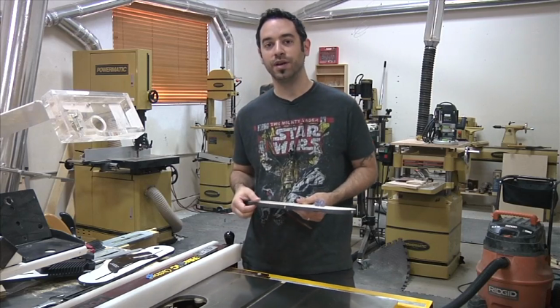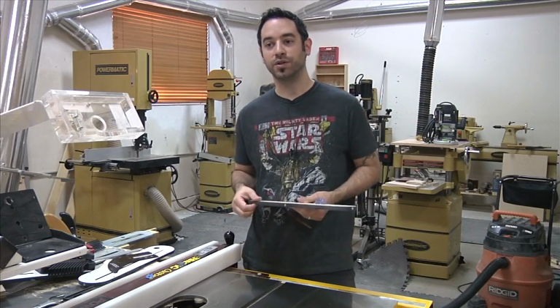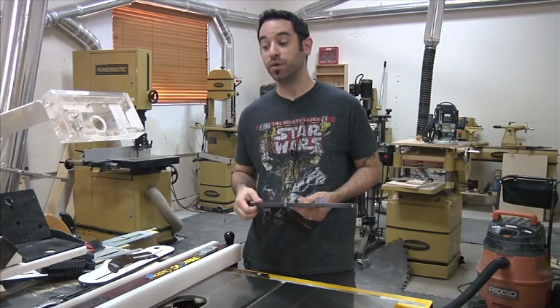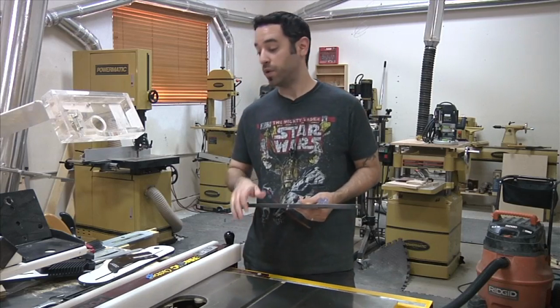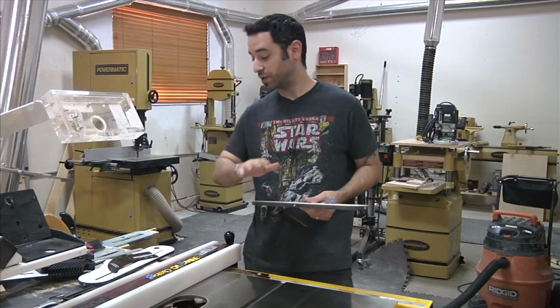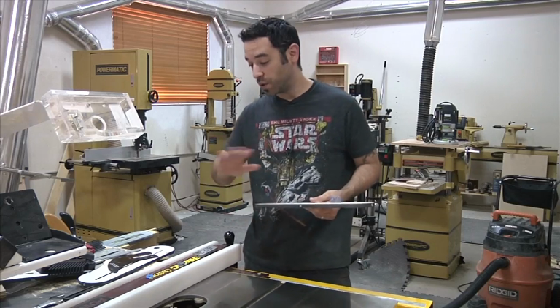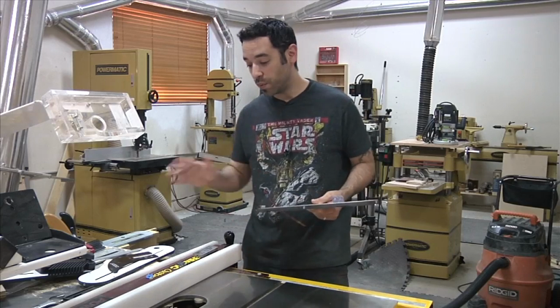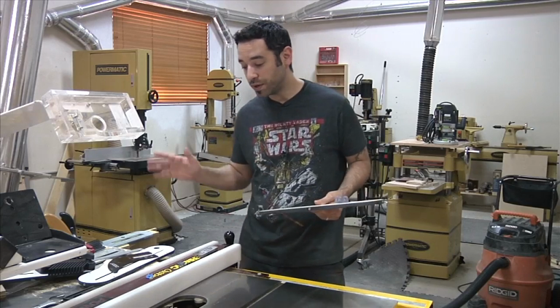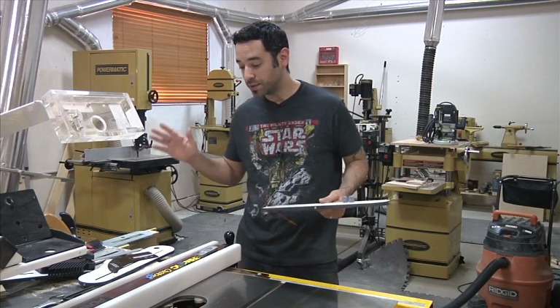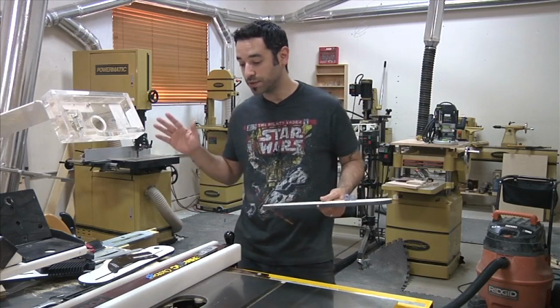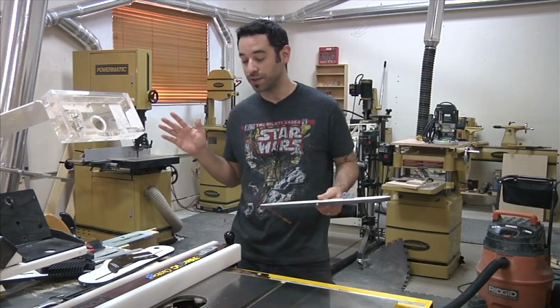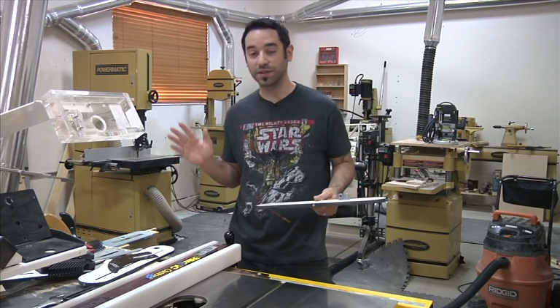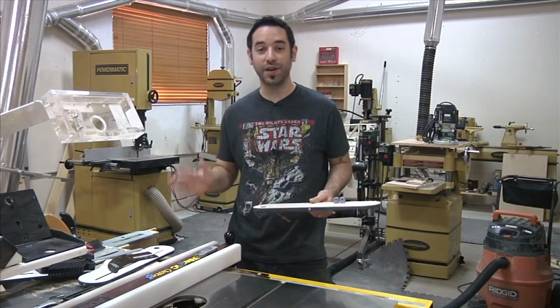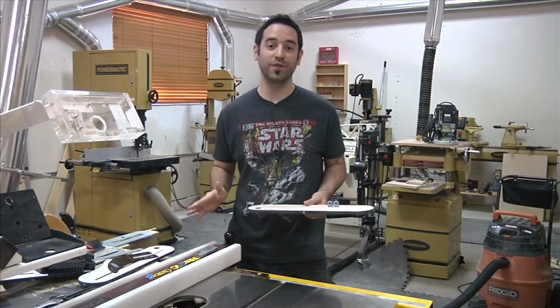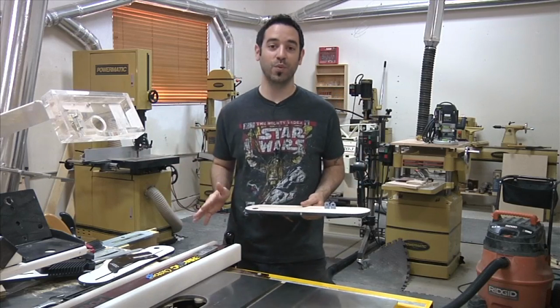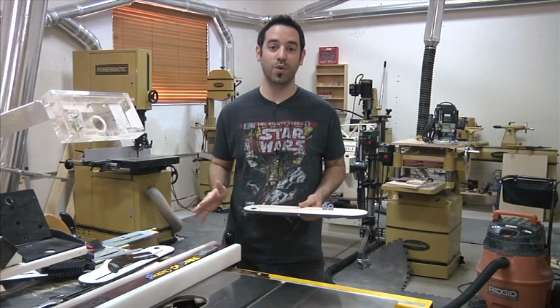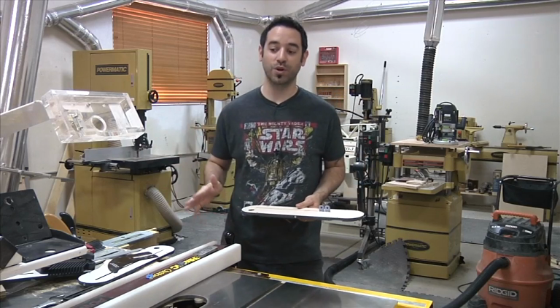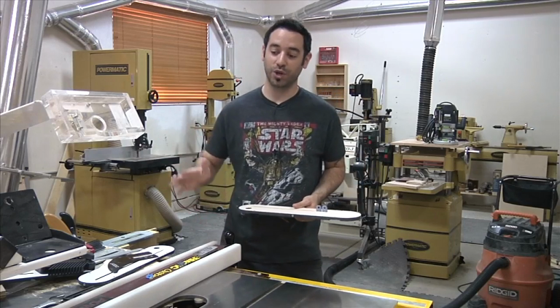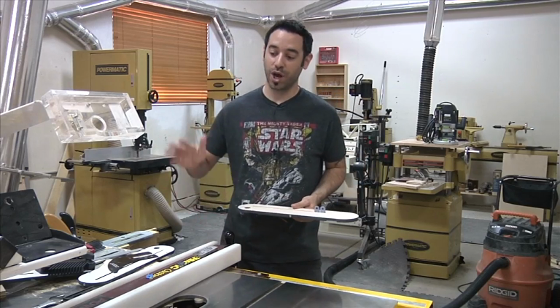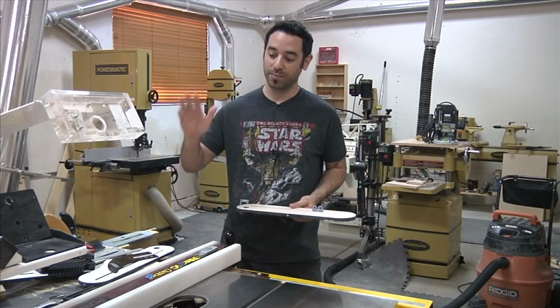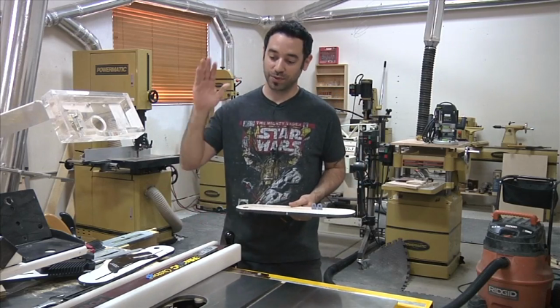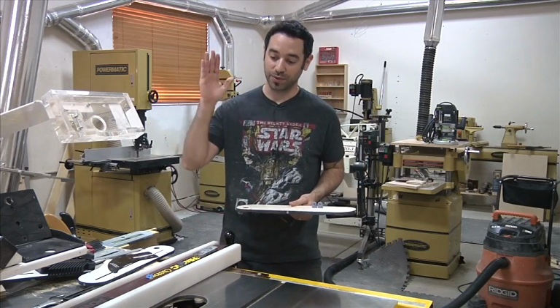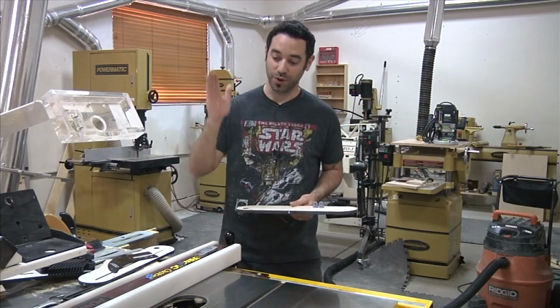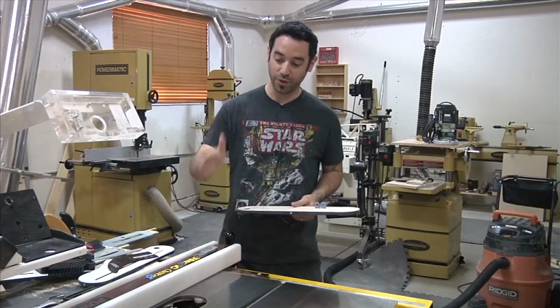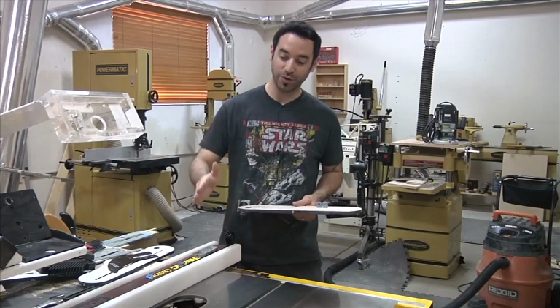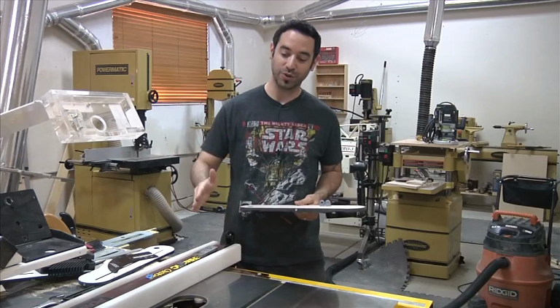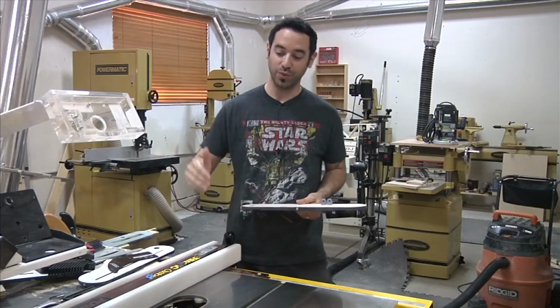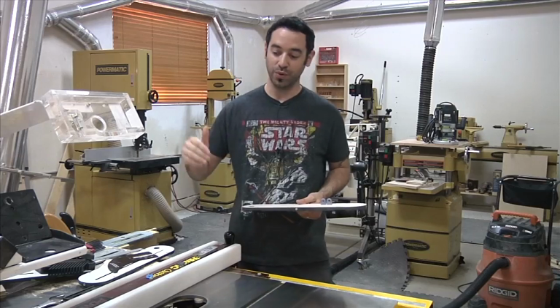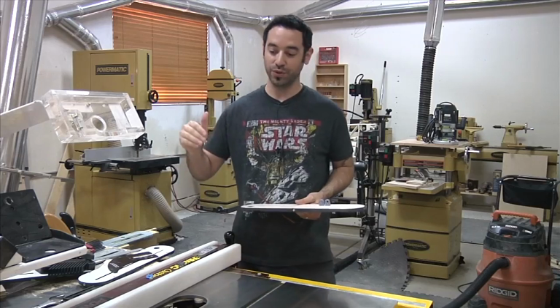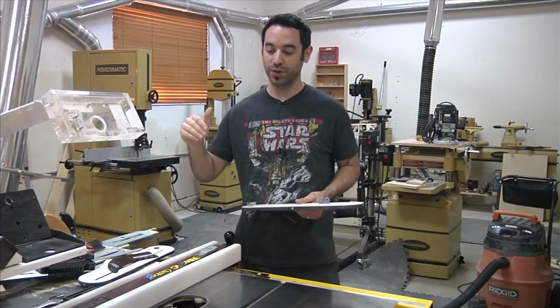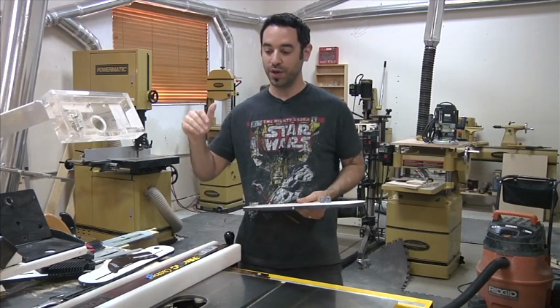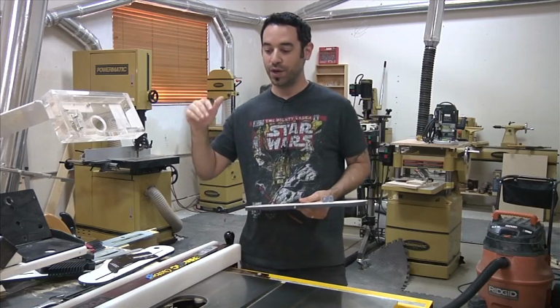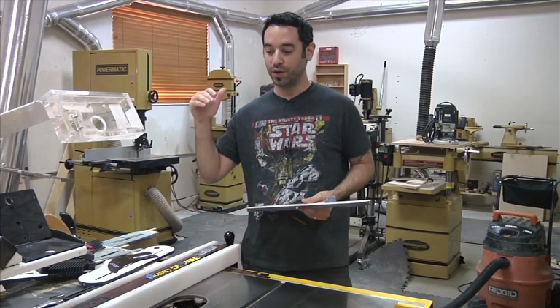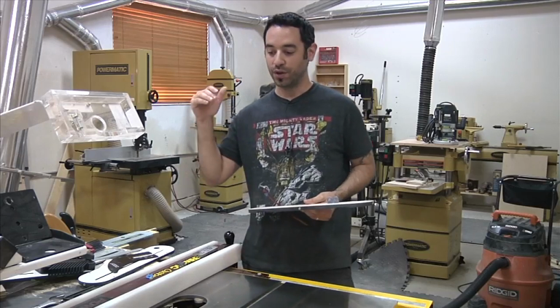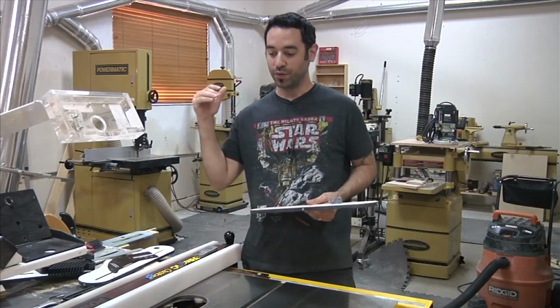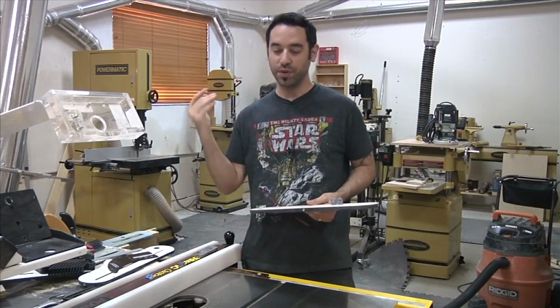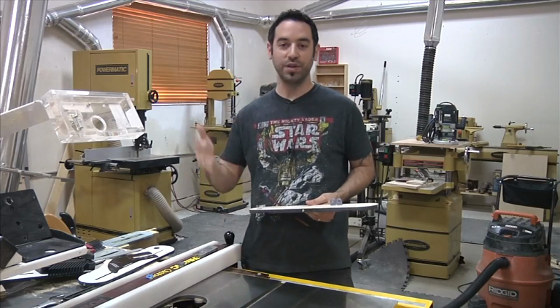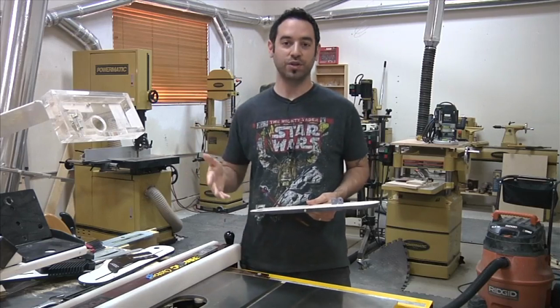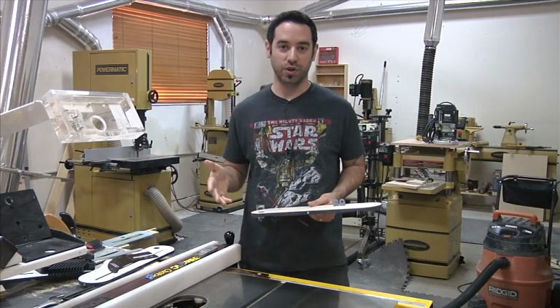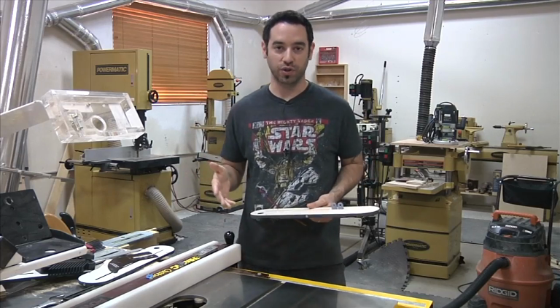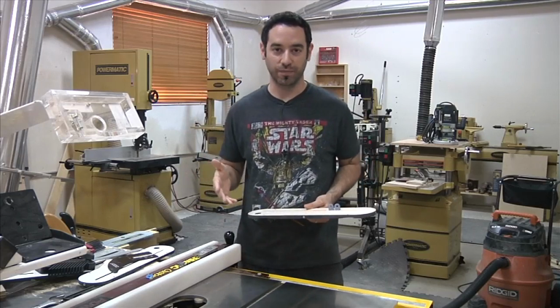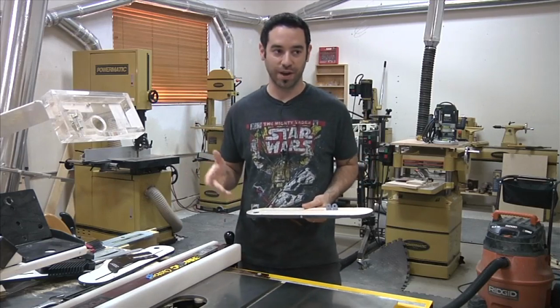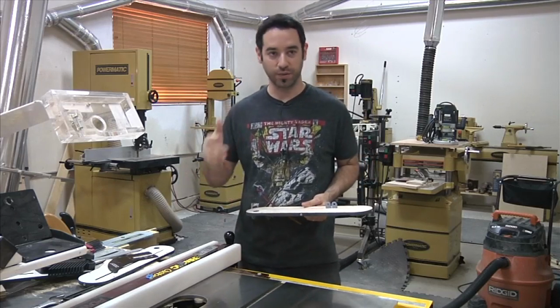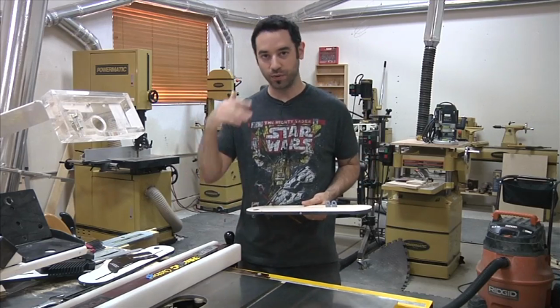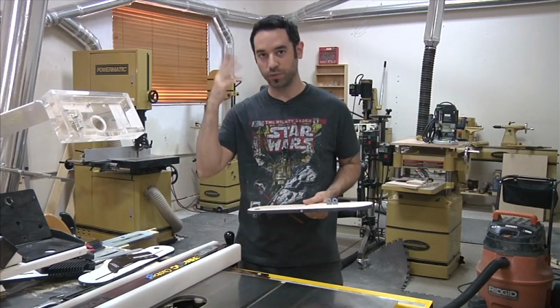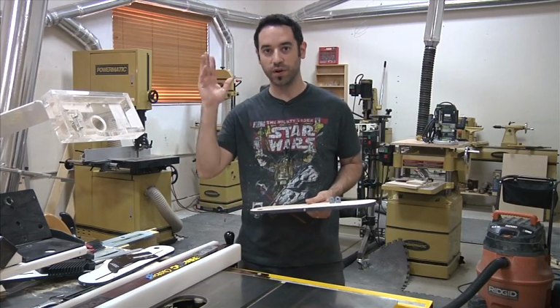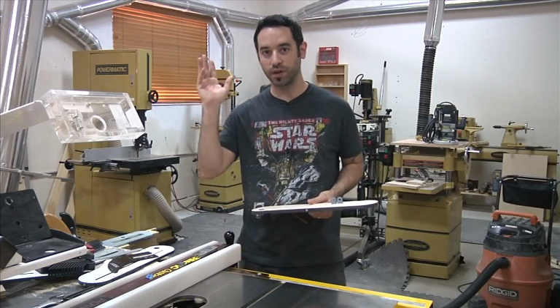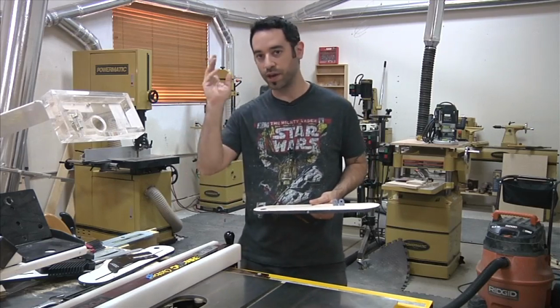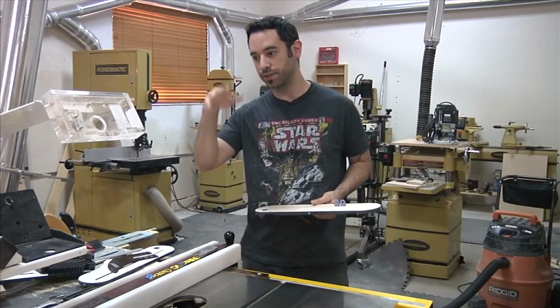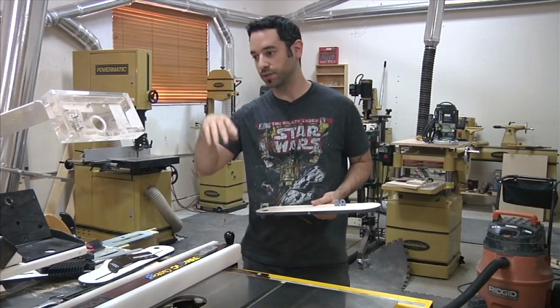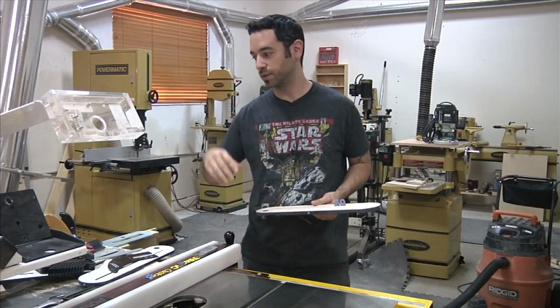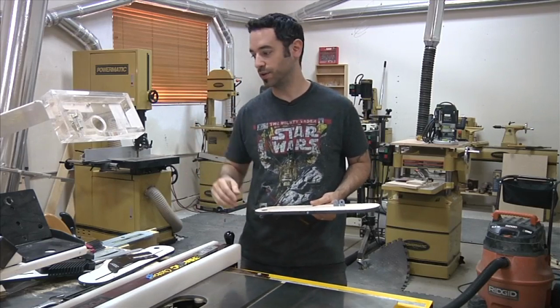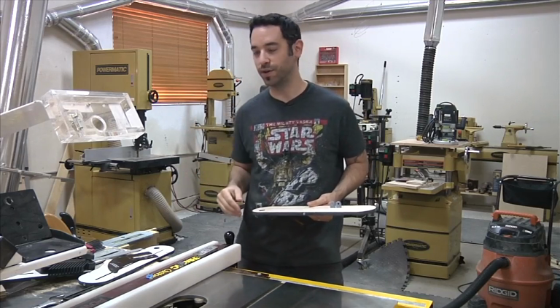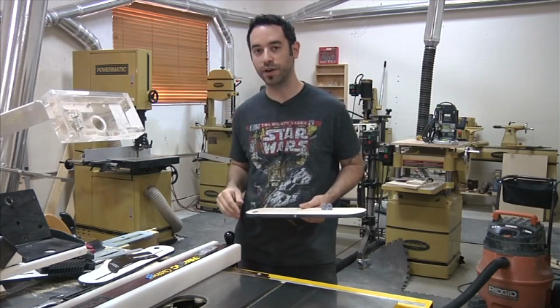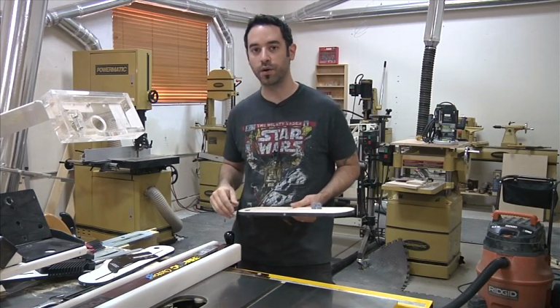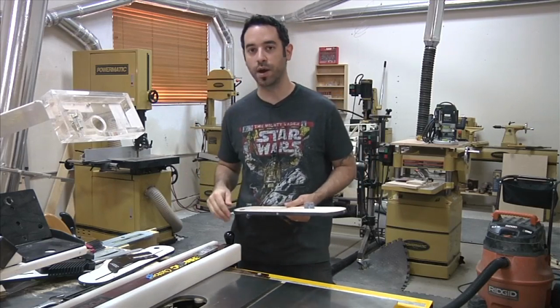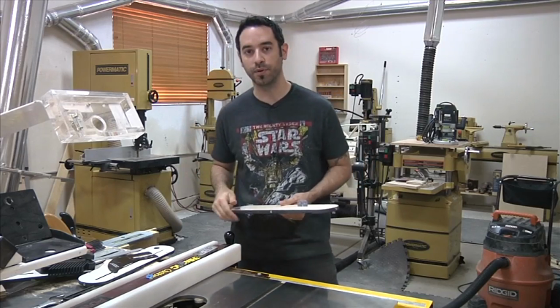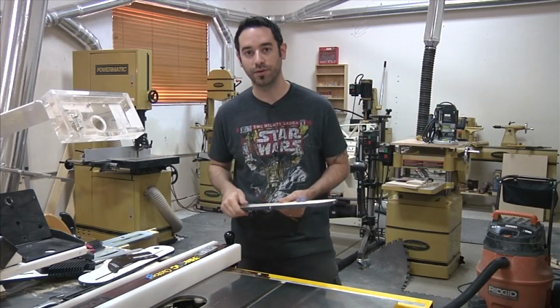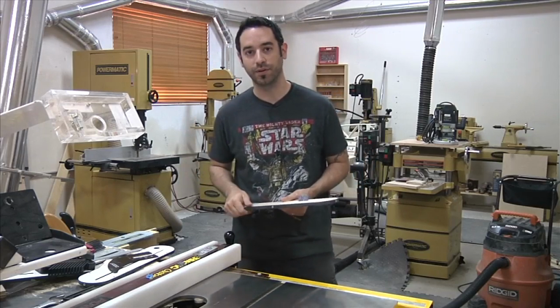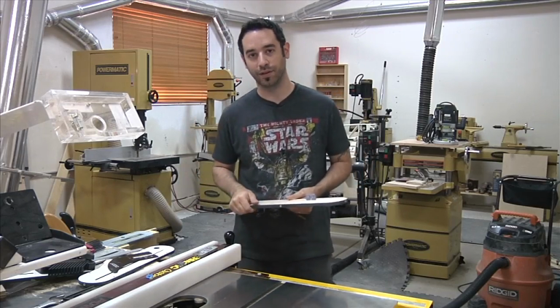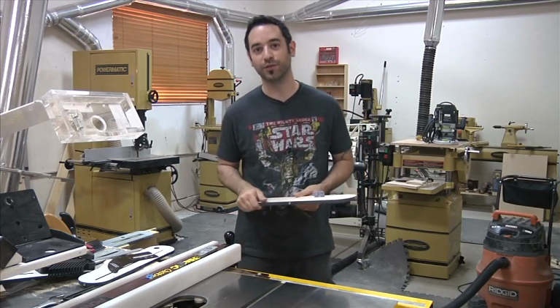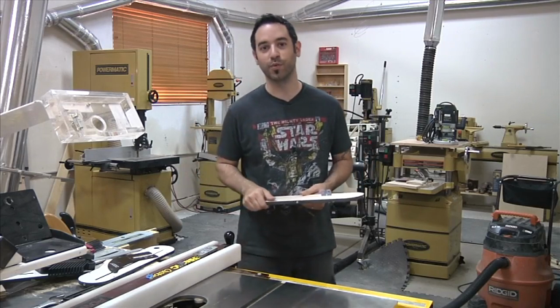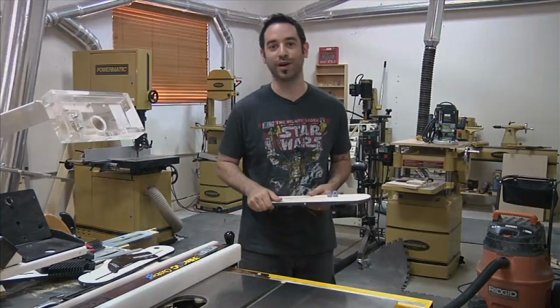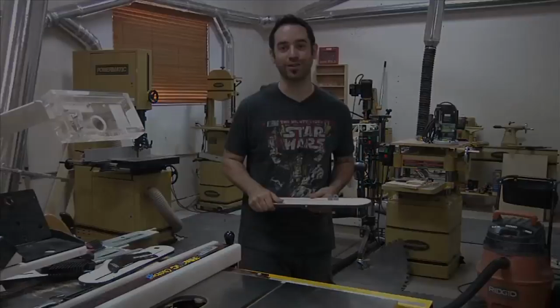As always, stay safe in the workshop, know your tools, read the instruction manuals, wear glasses — all that. Thanks for watching.